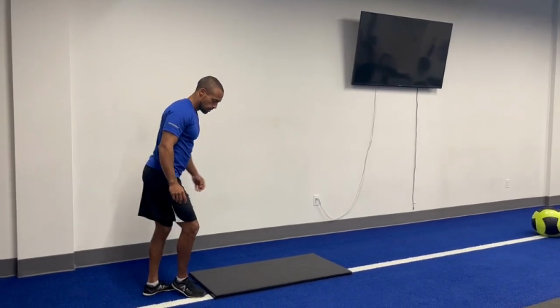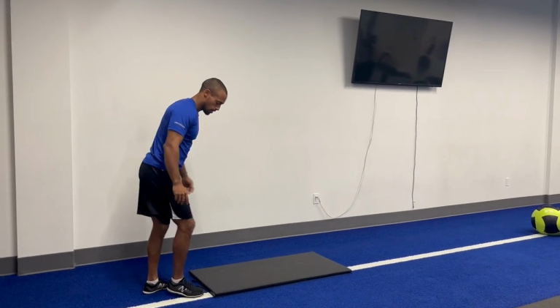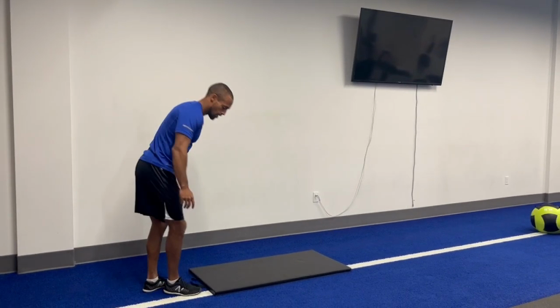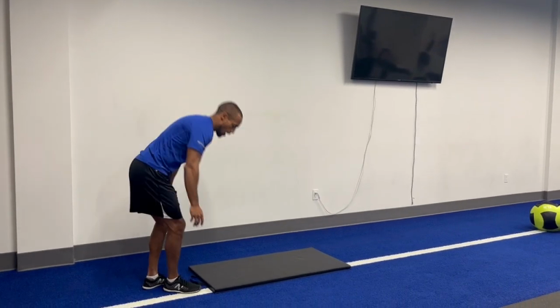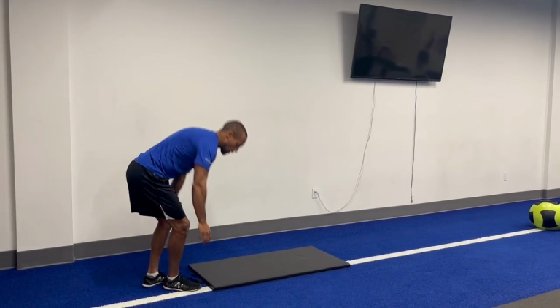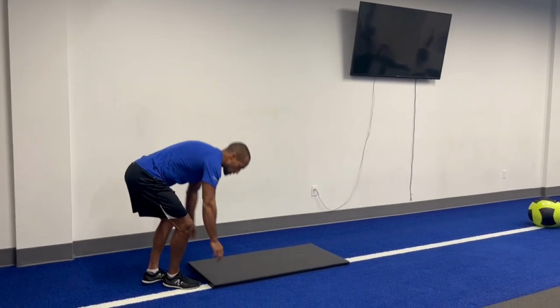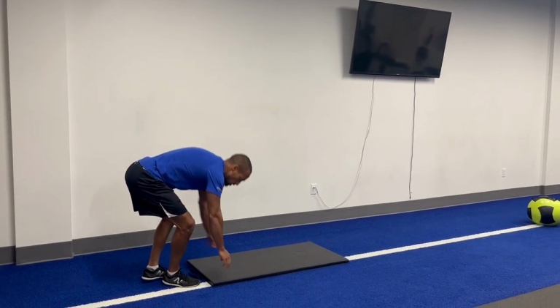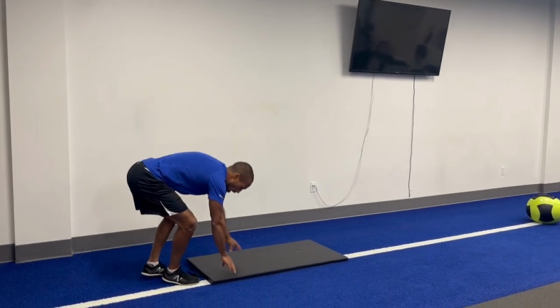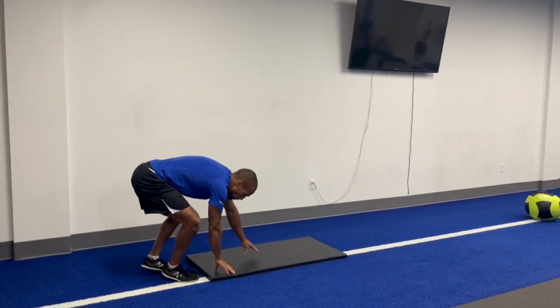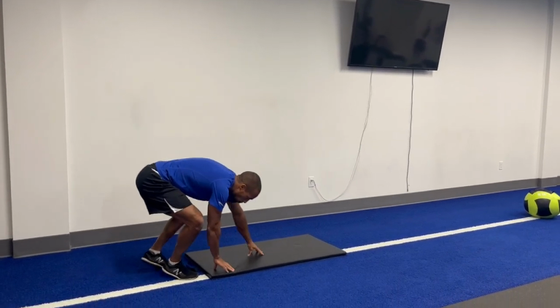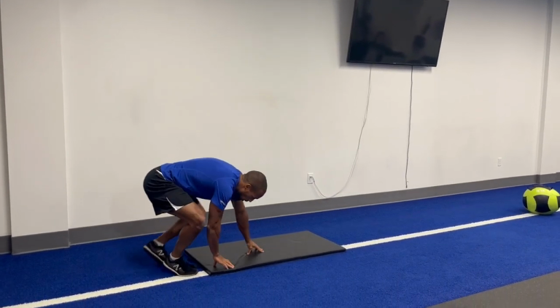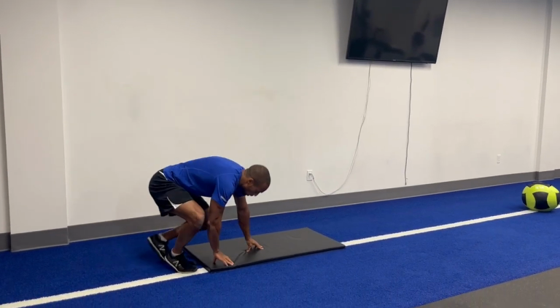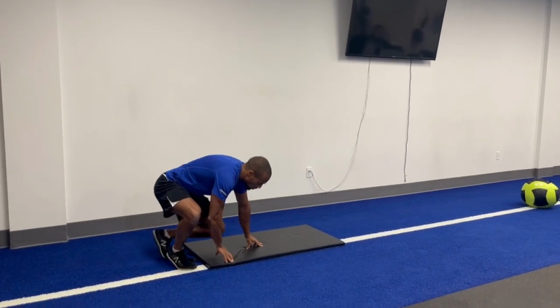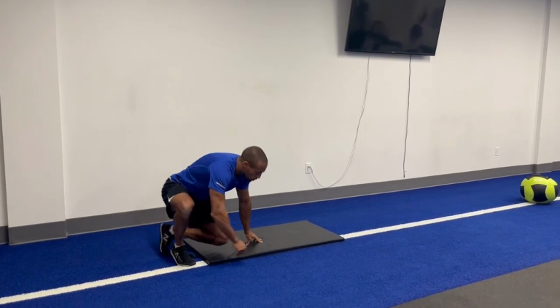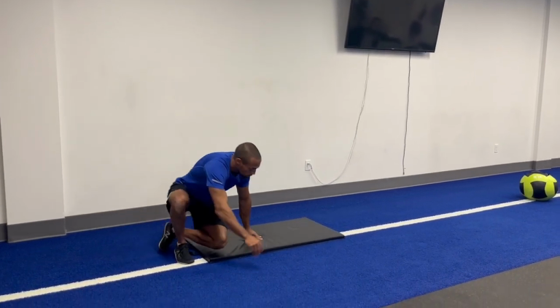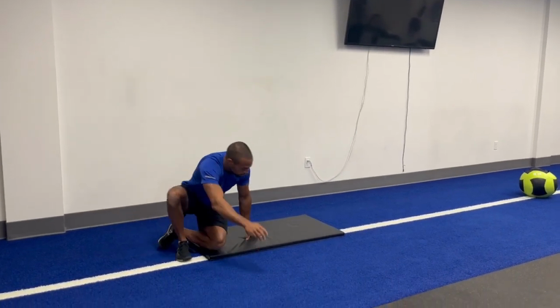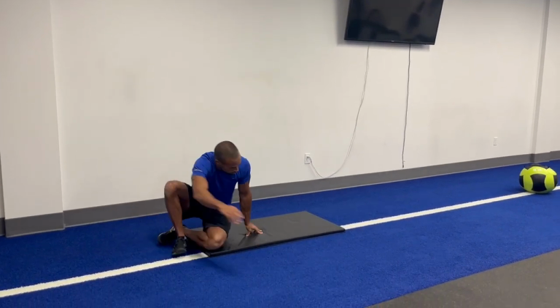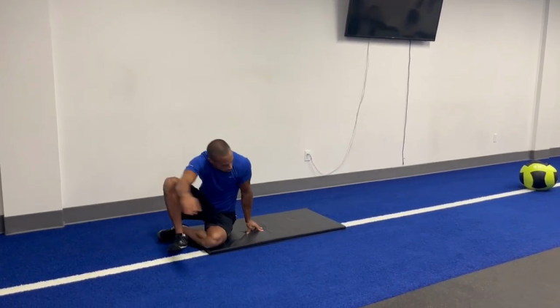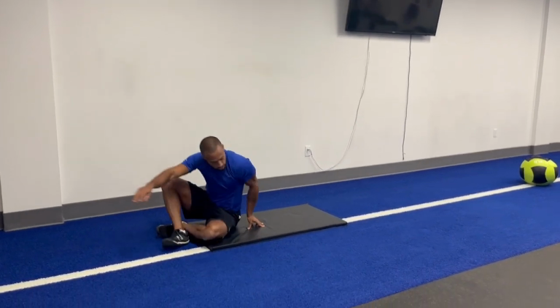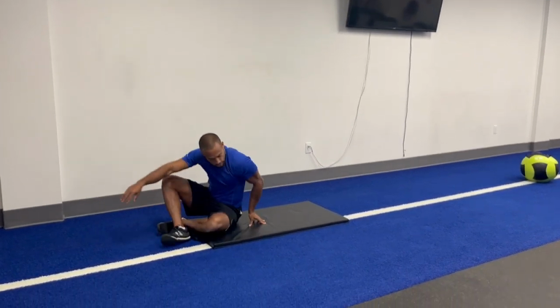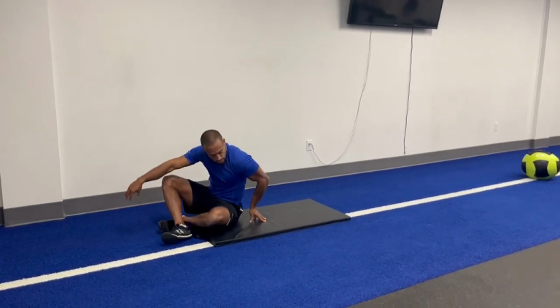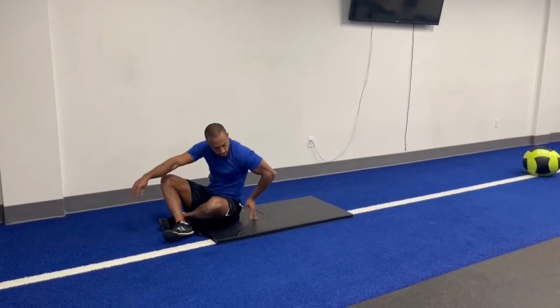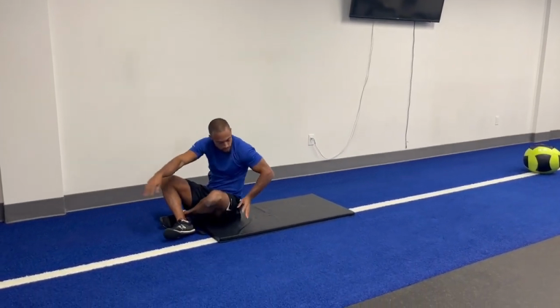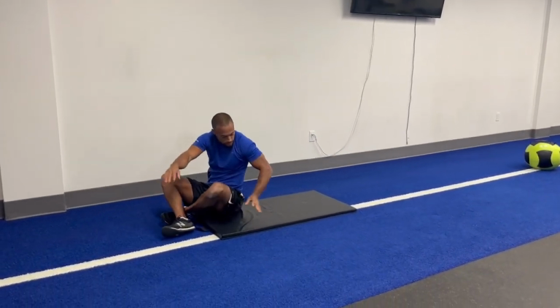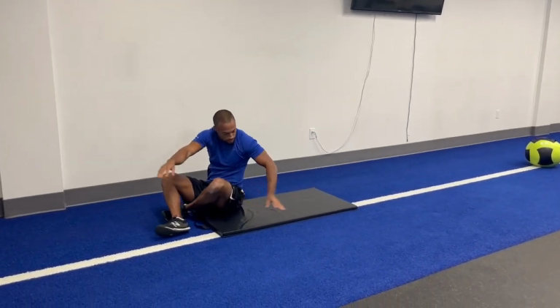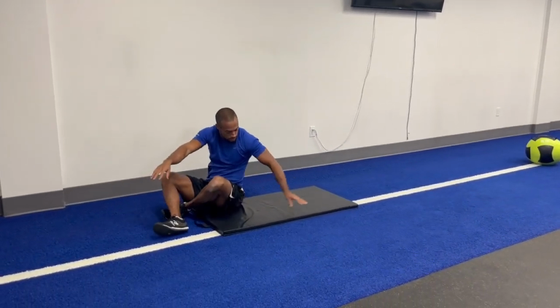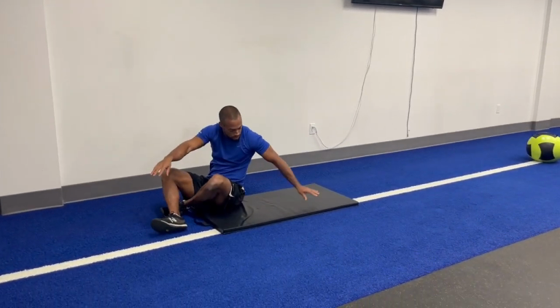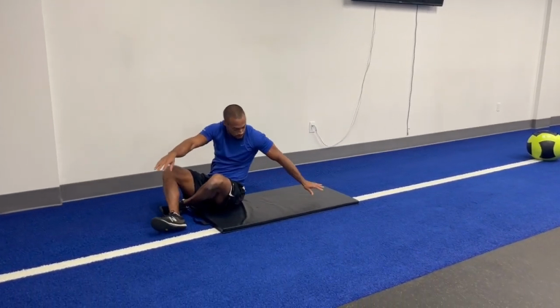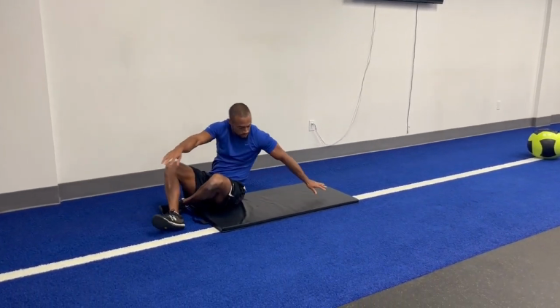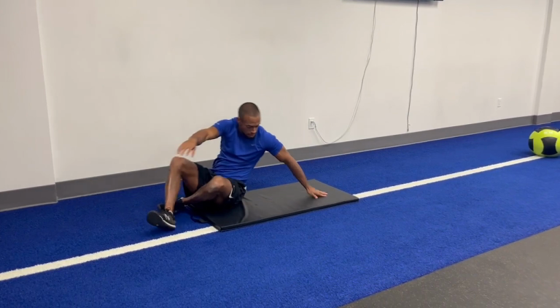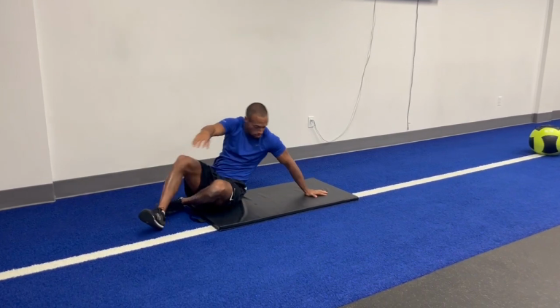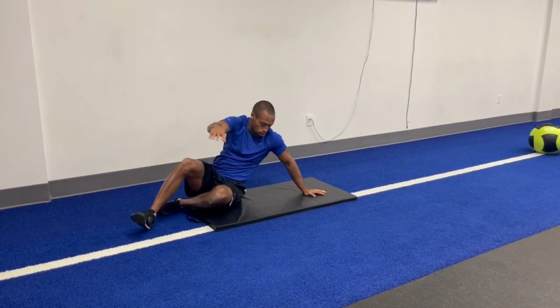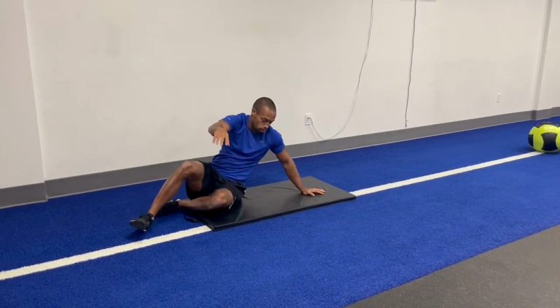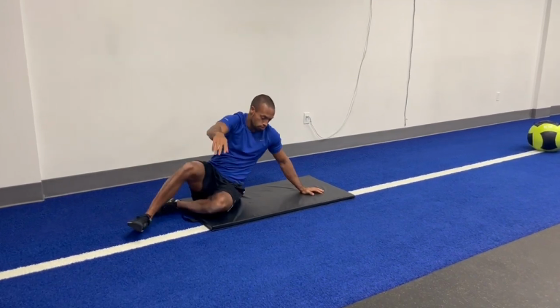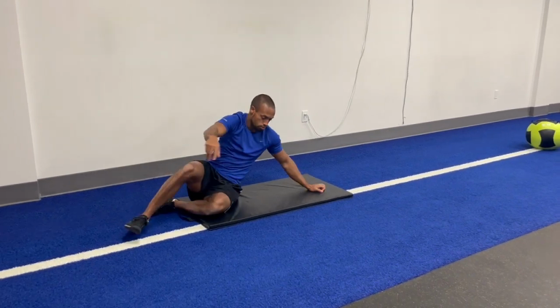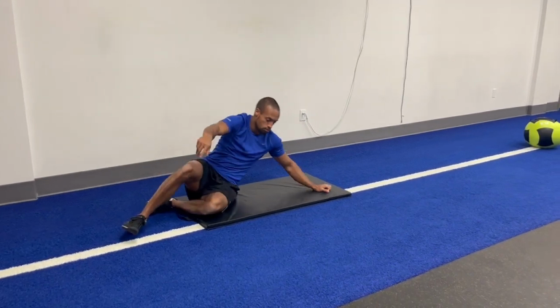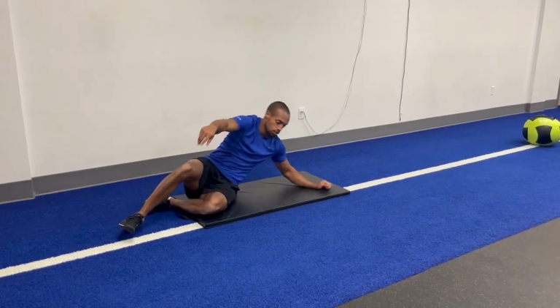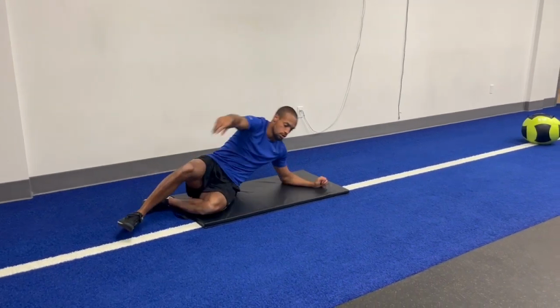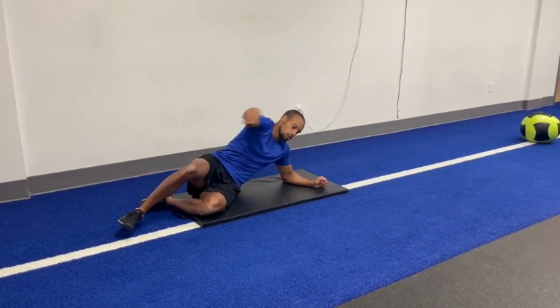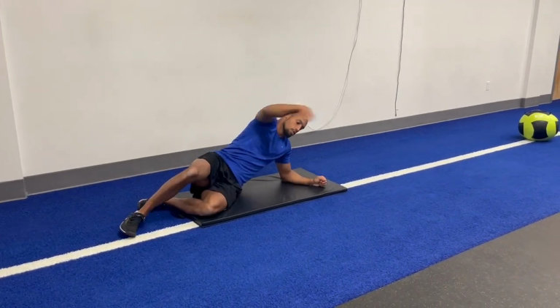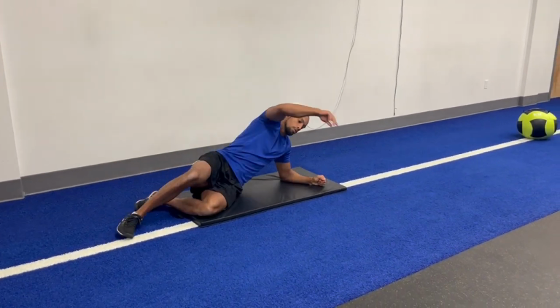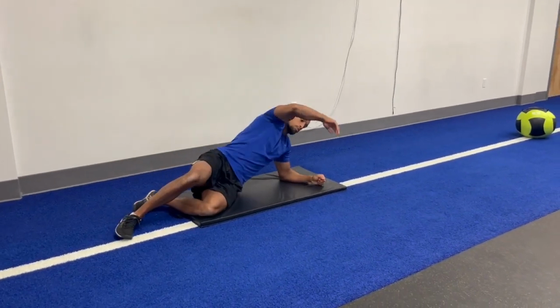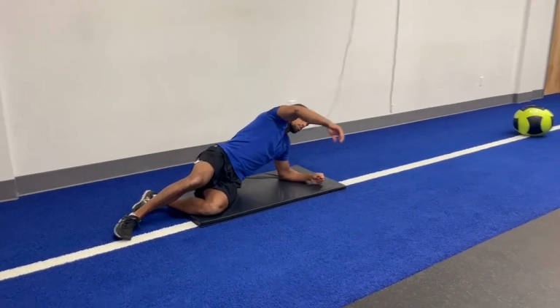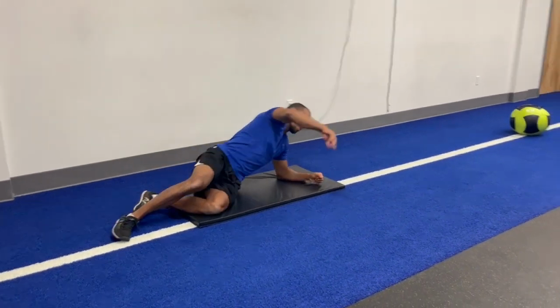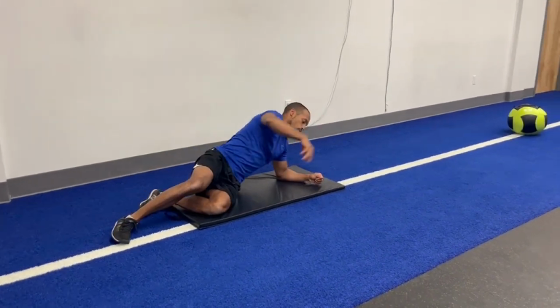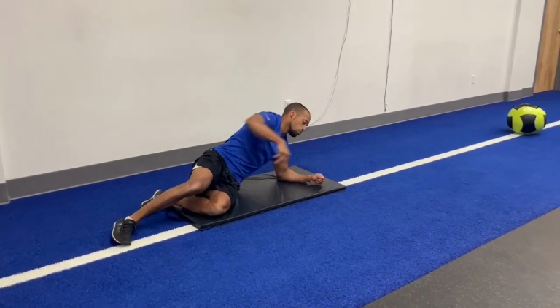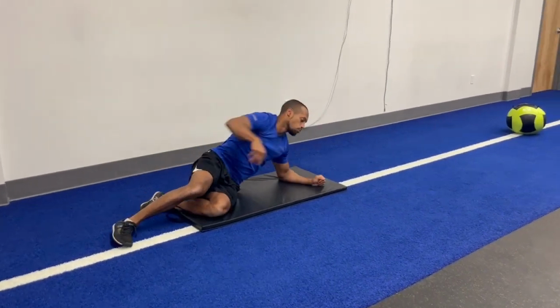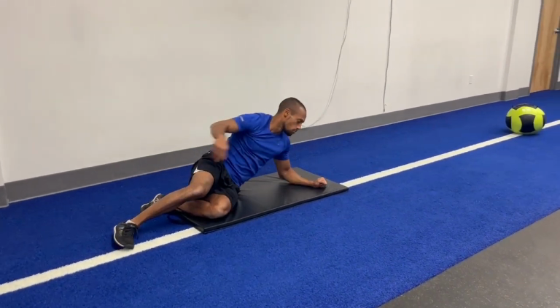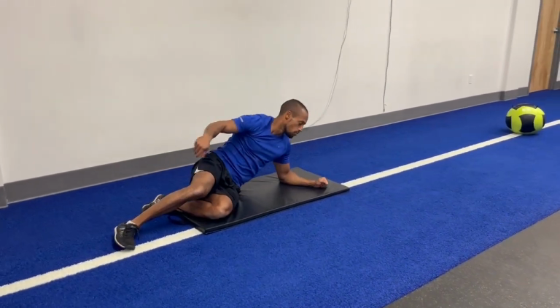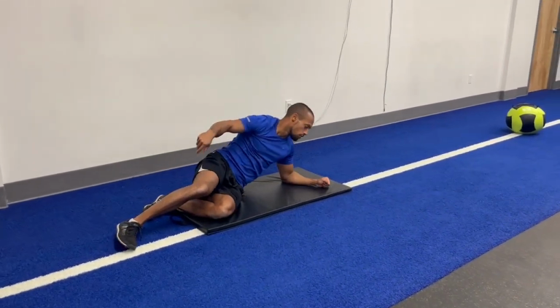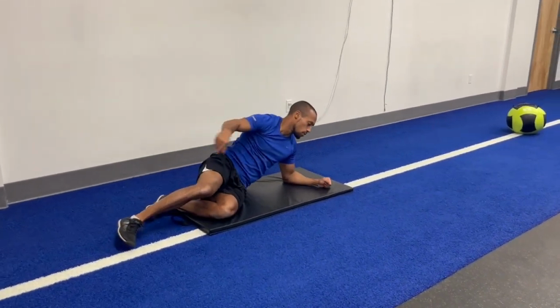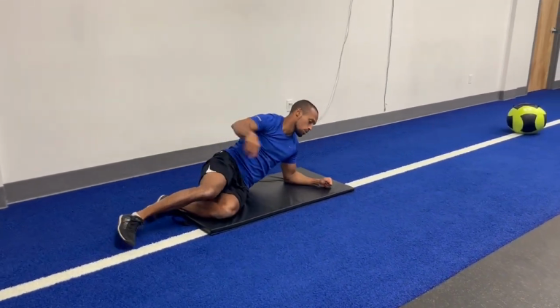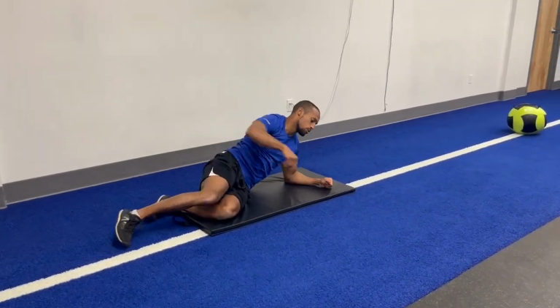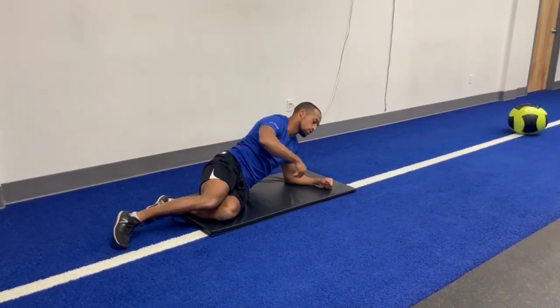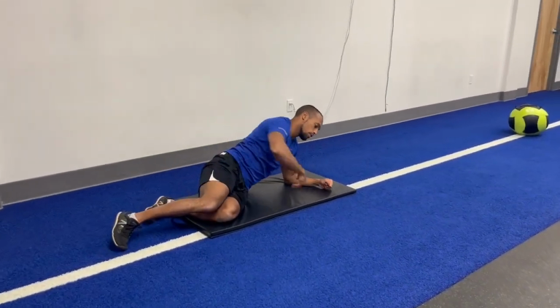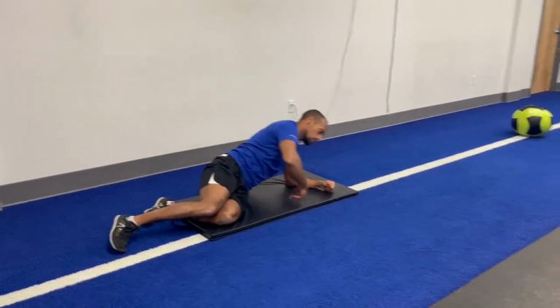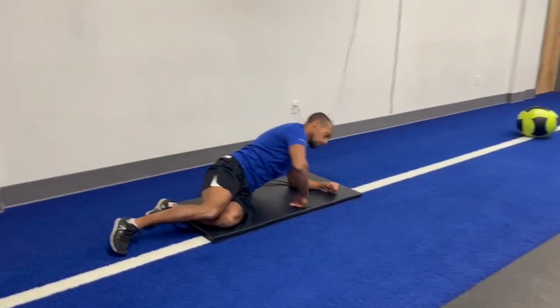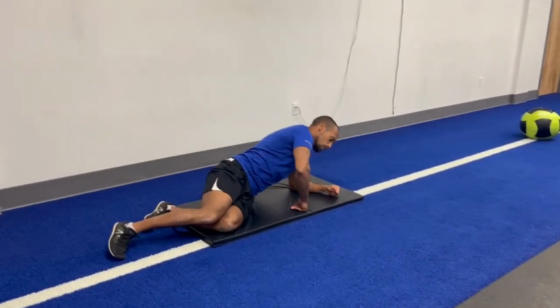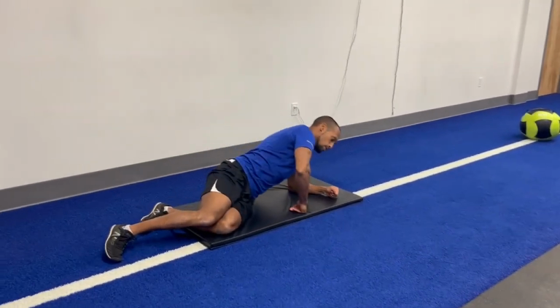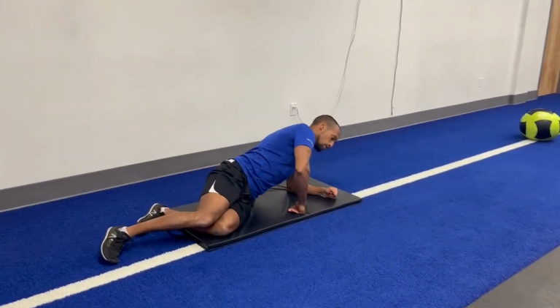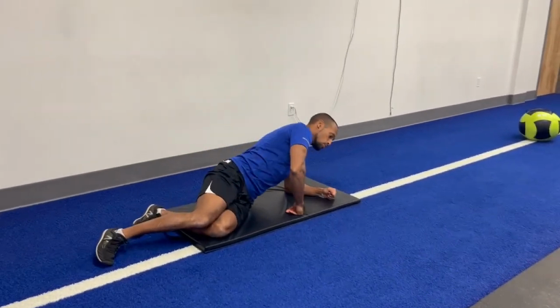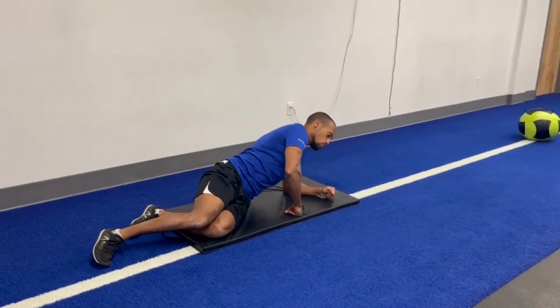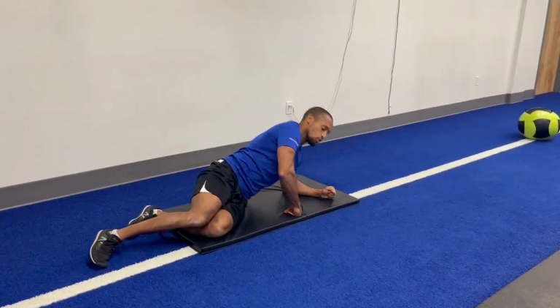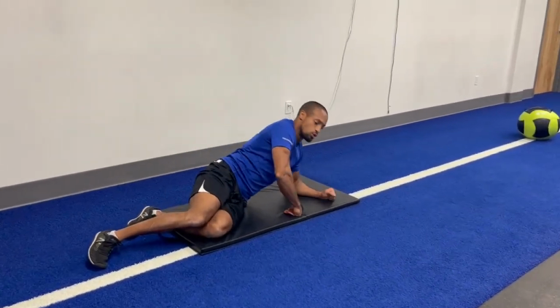Half side plank extension, your reverse reach.